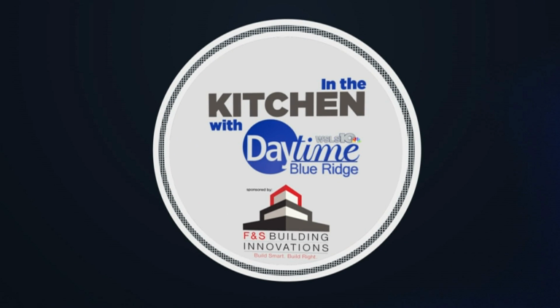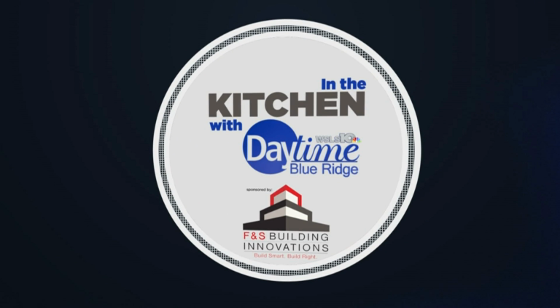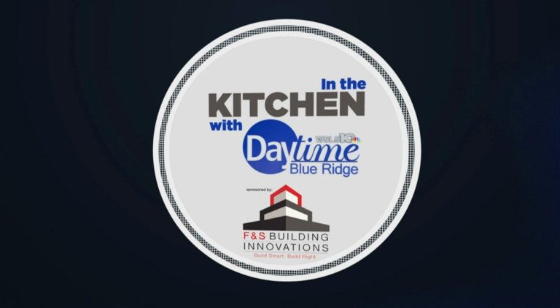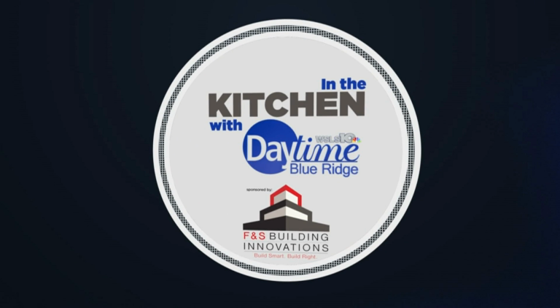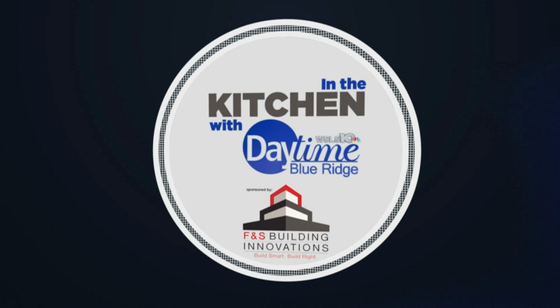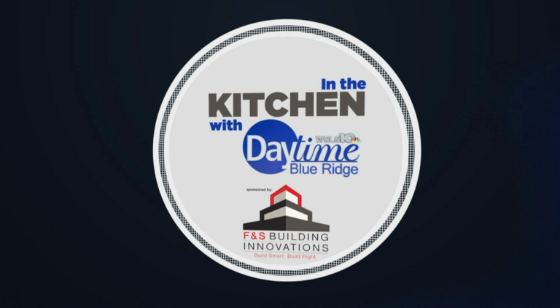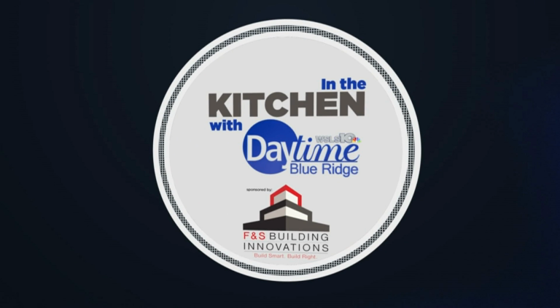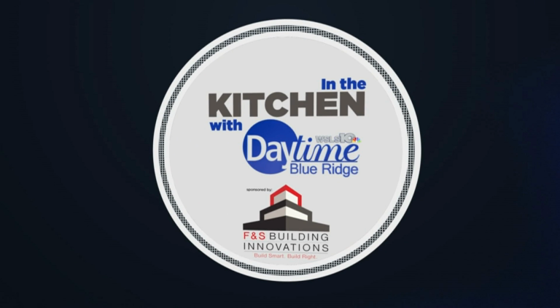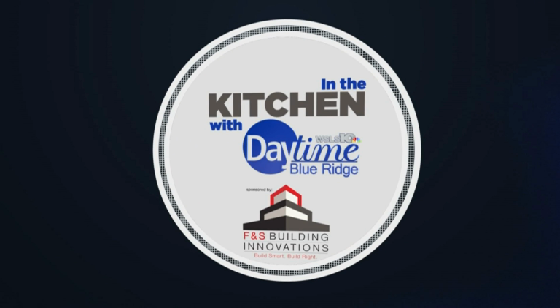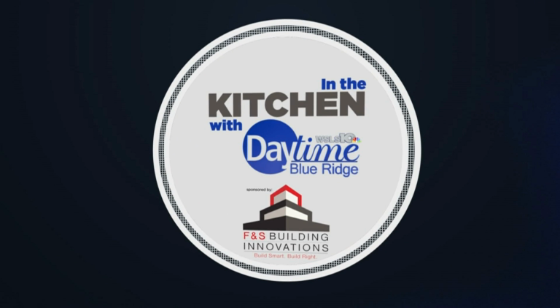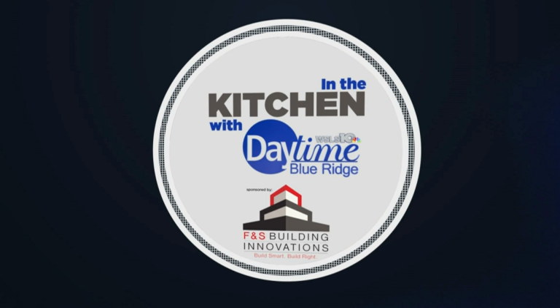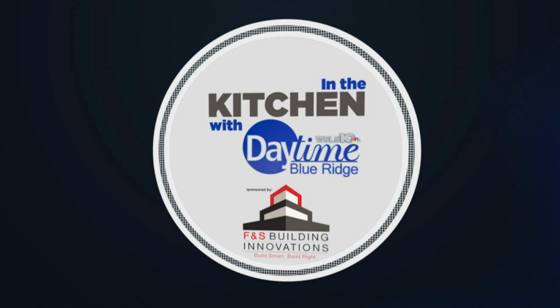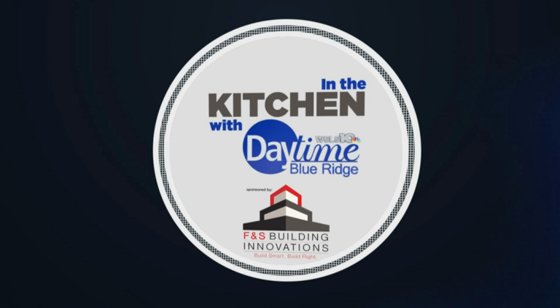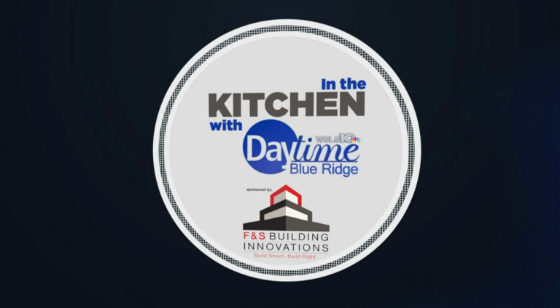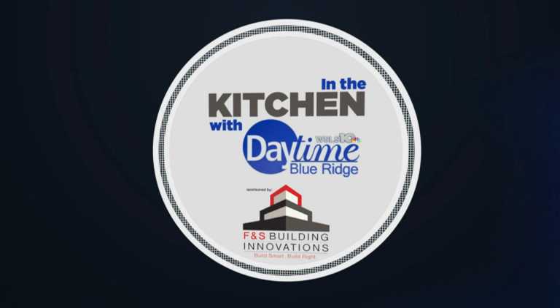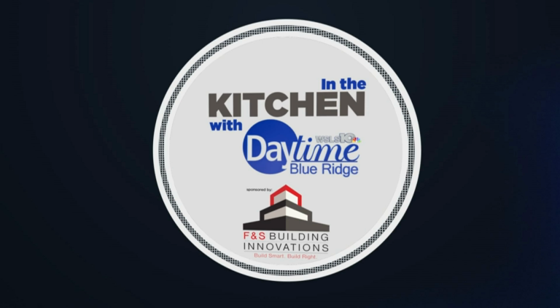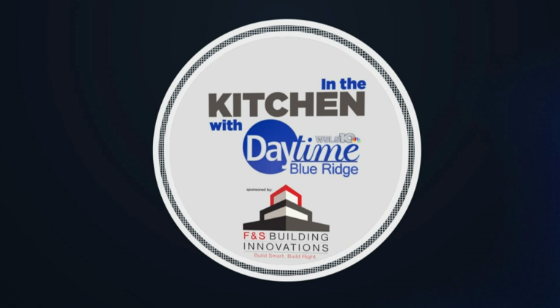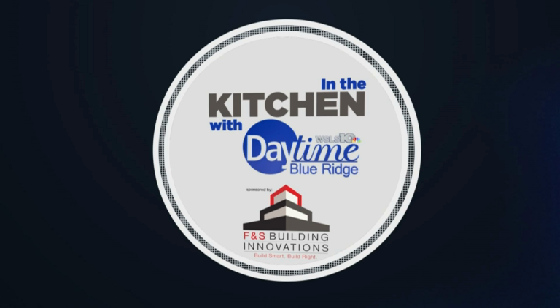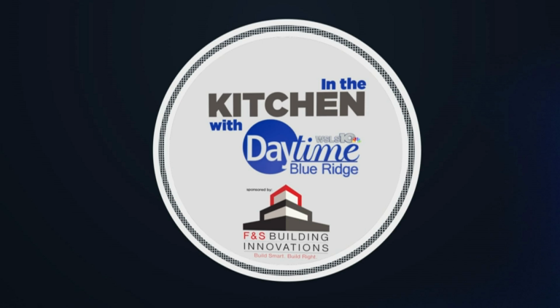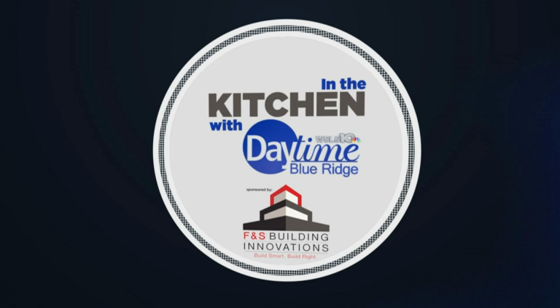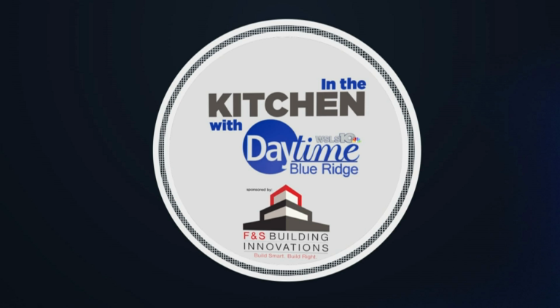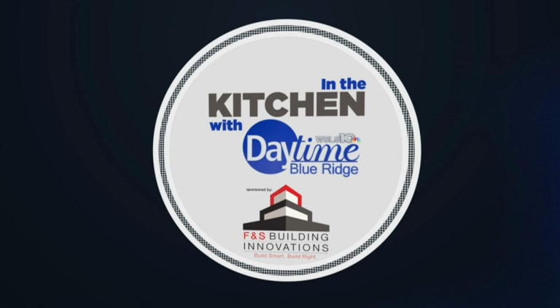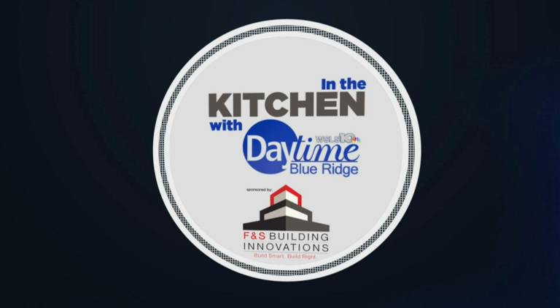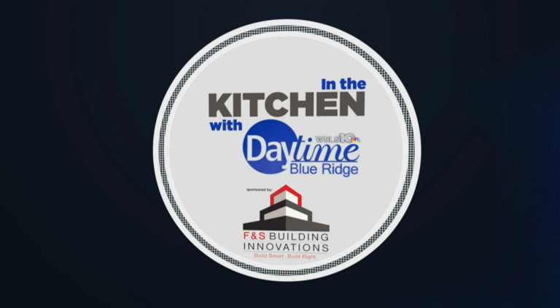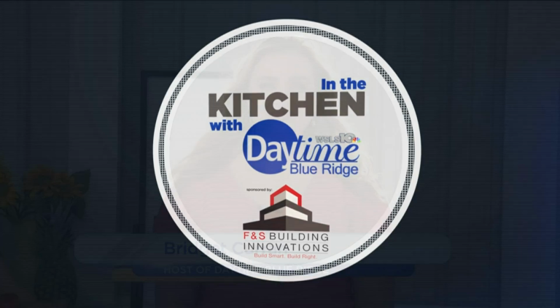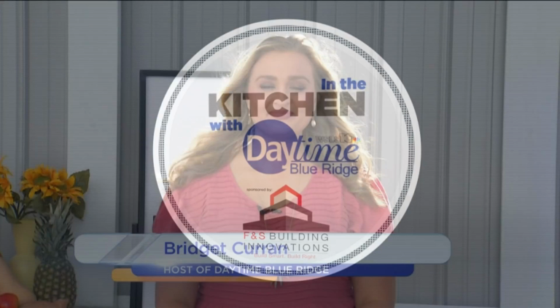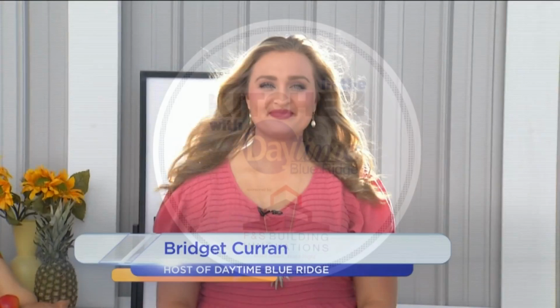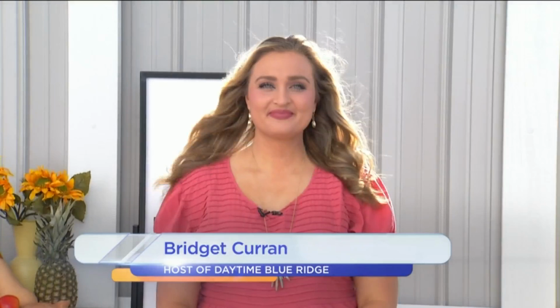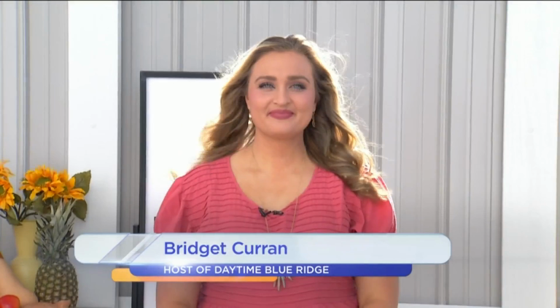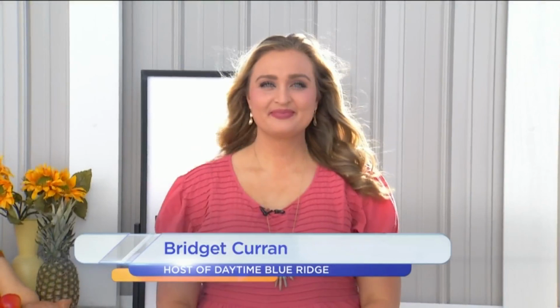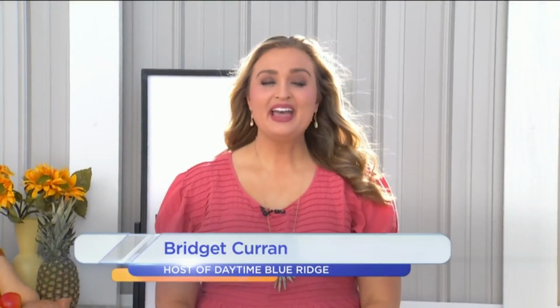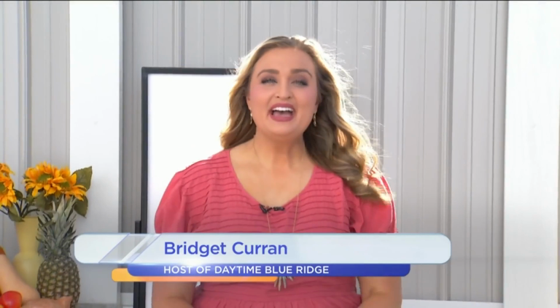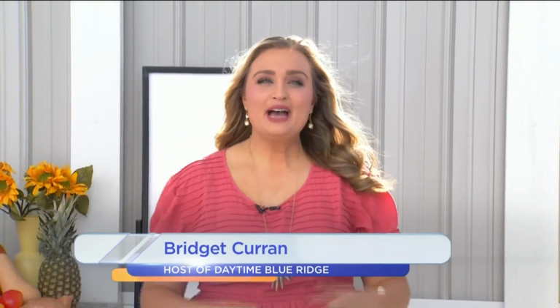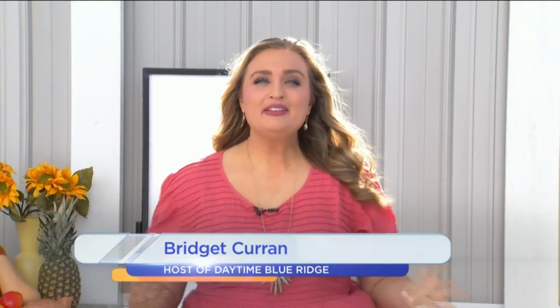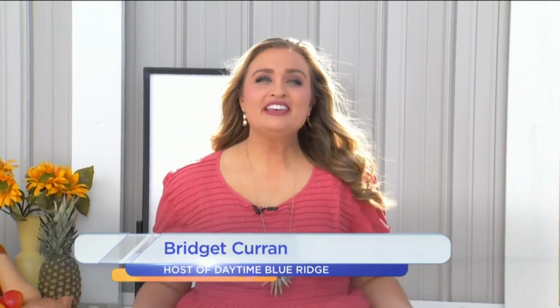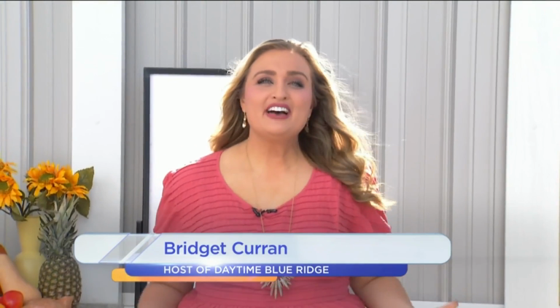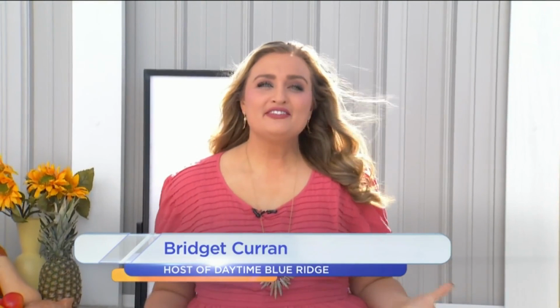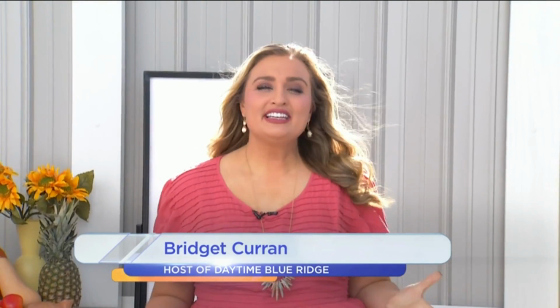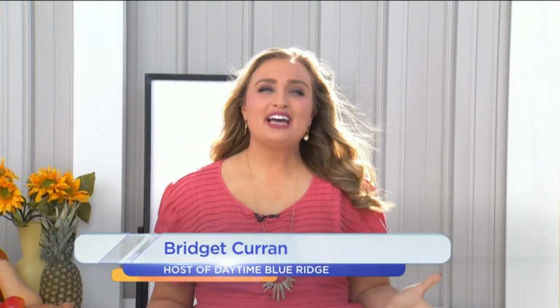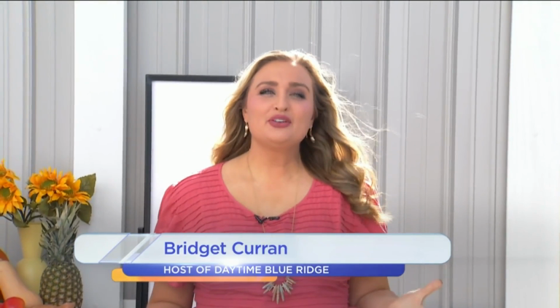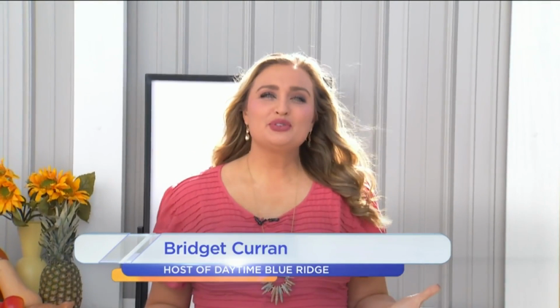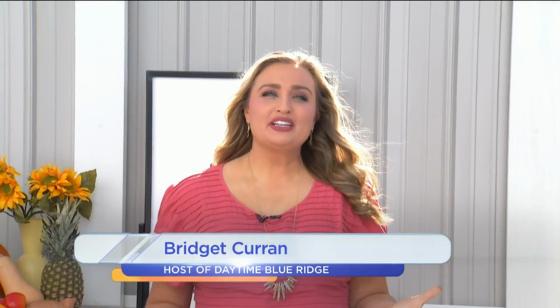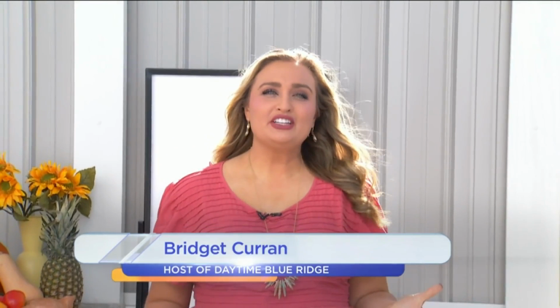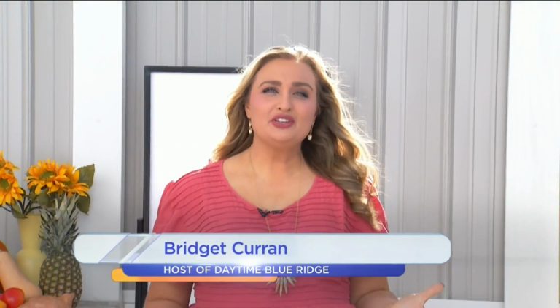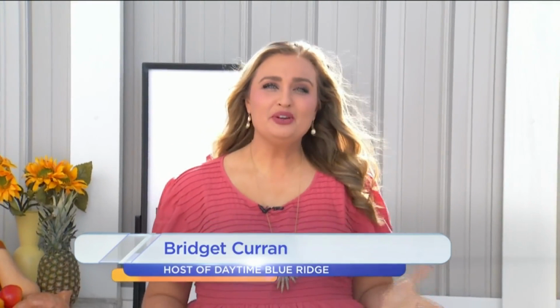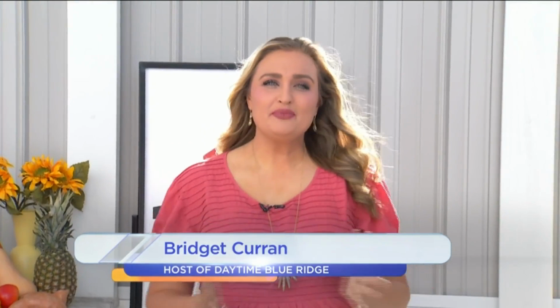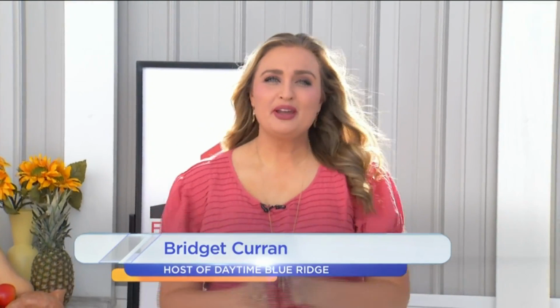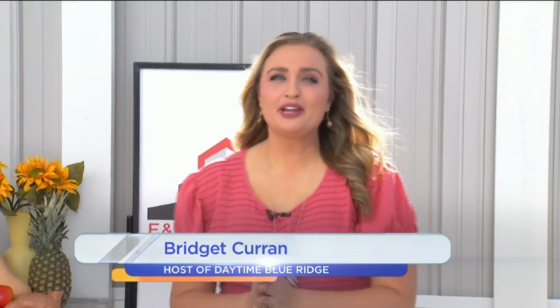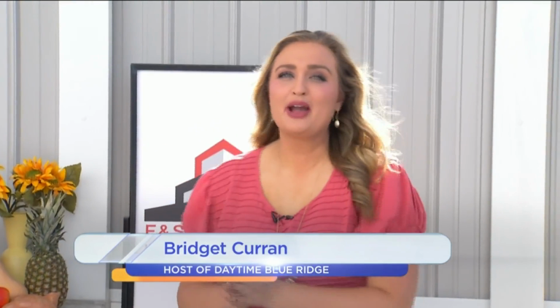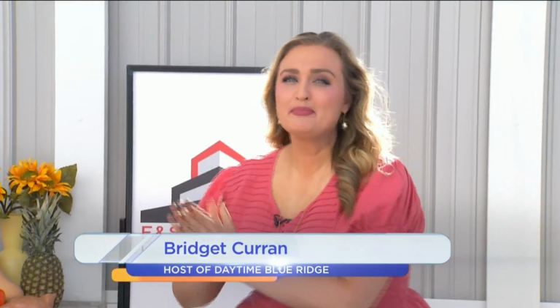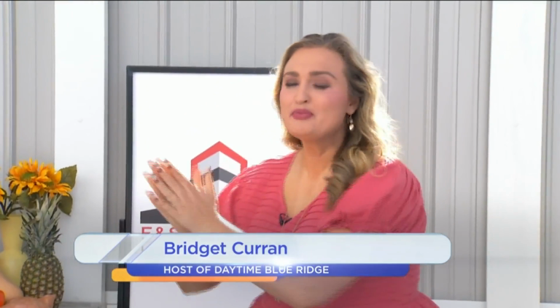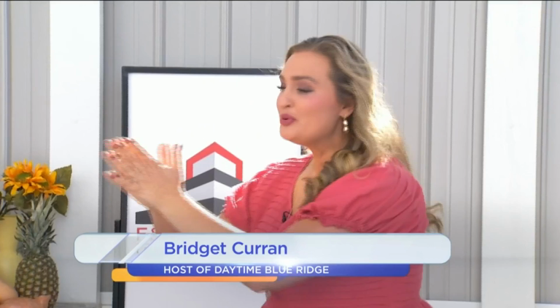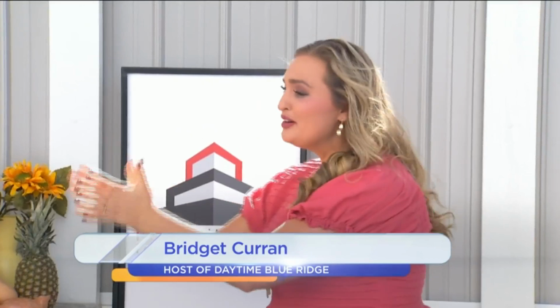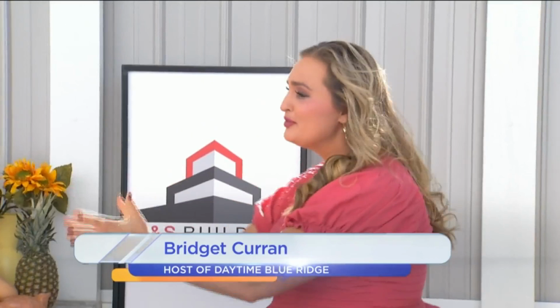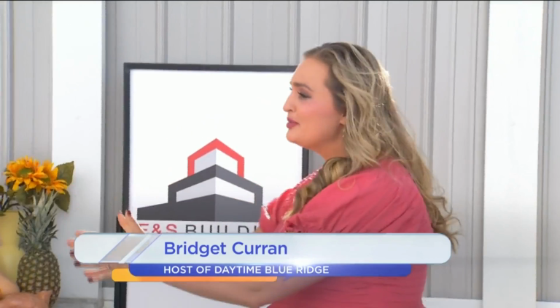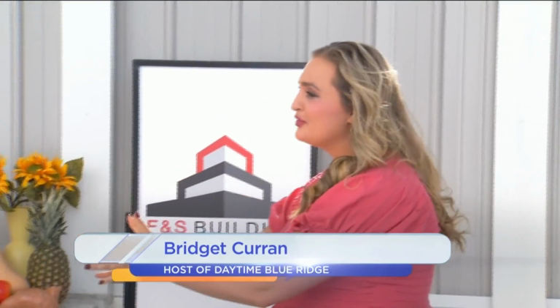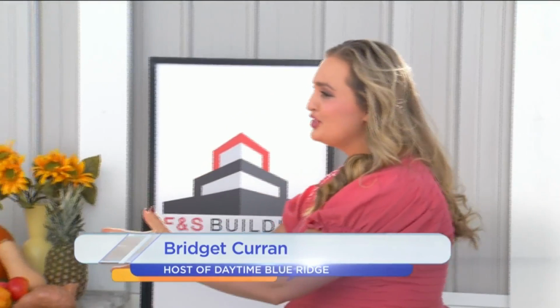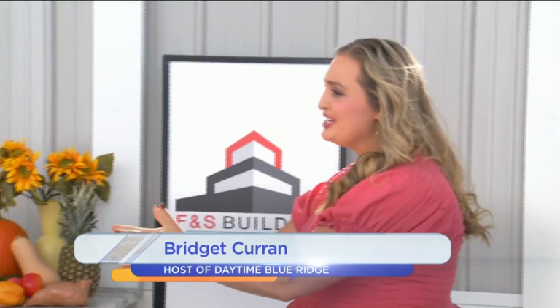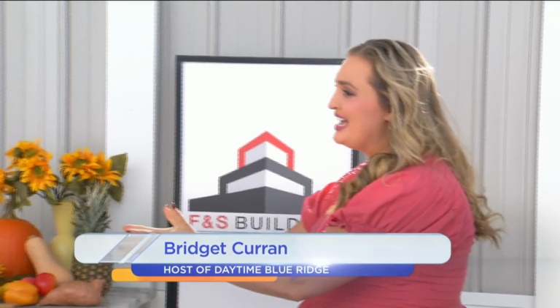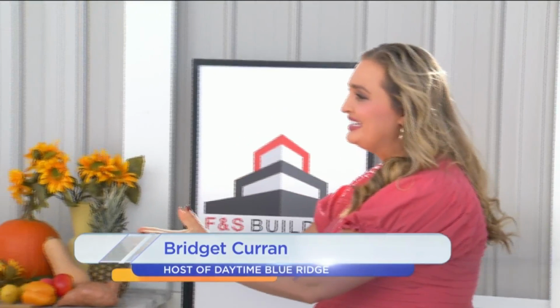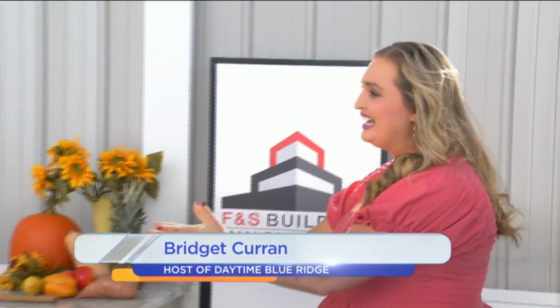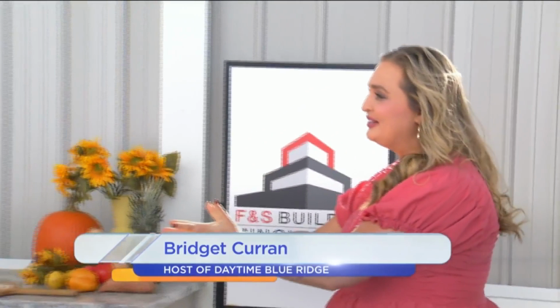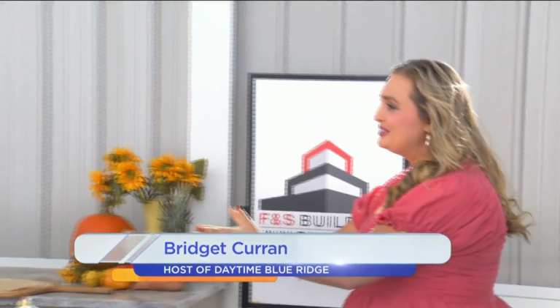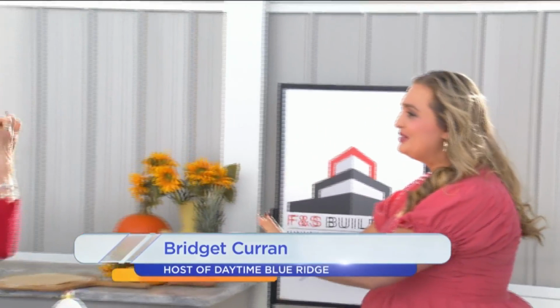Build smart, build right. I'm in the F&S Outdoor Kitchen with Mary Rappaport from the Virginia Egg Council.